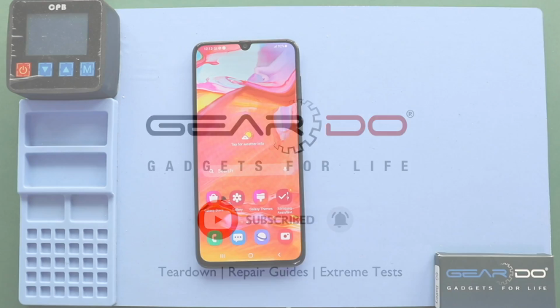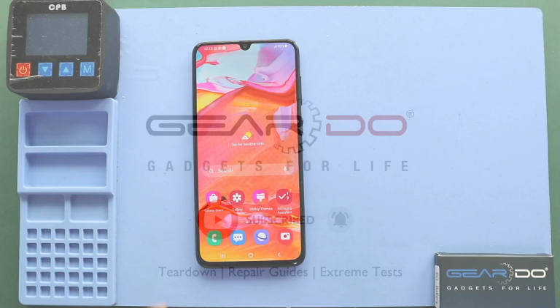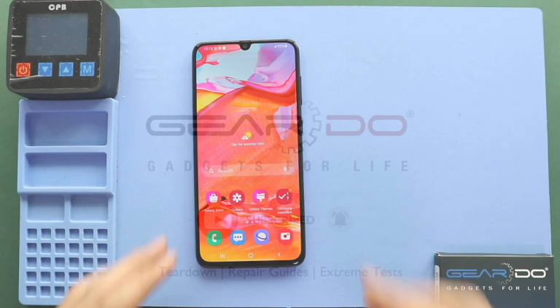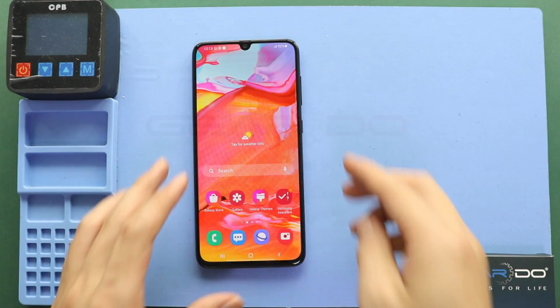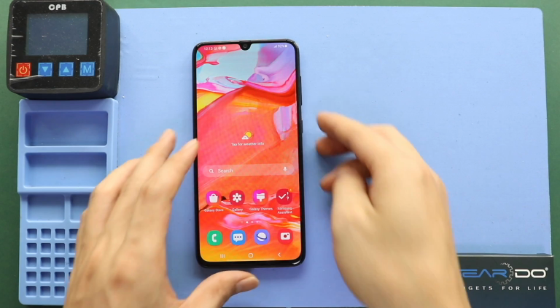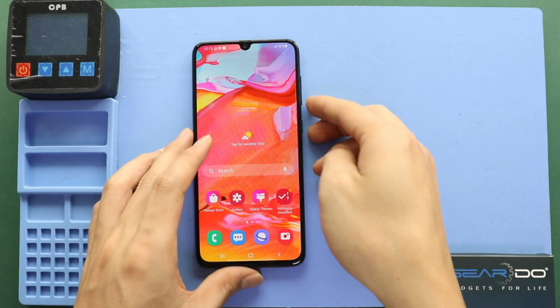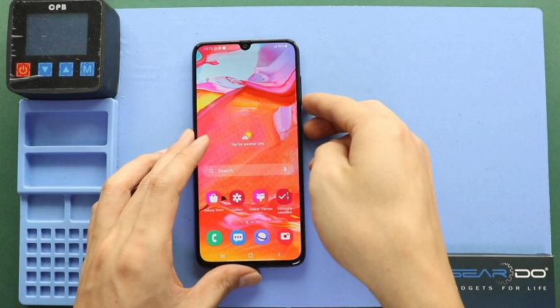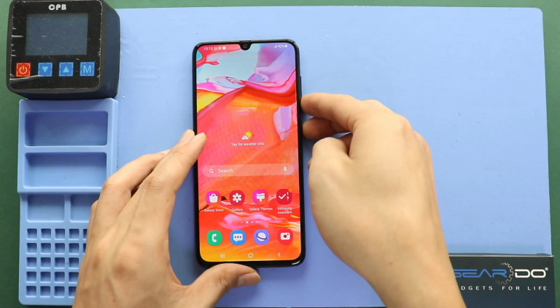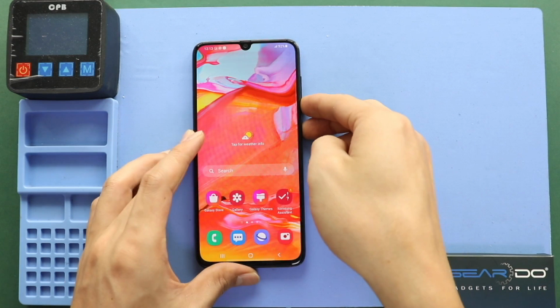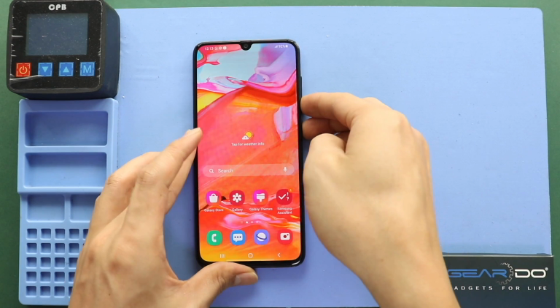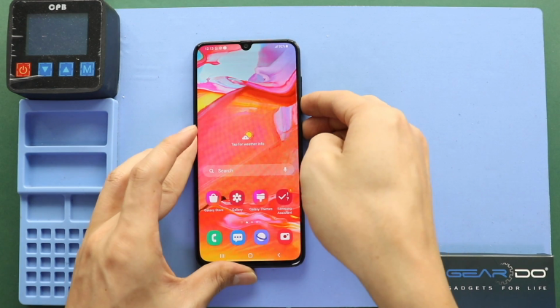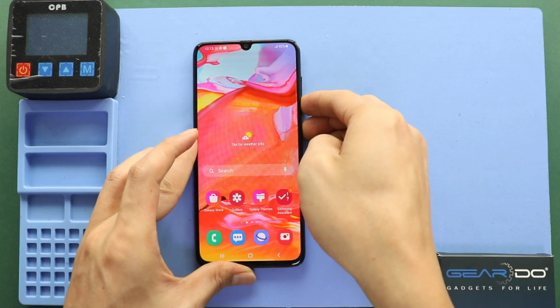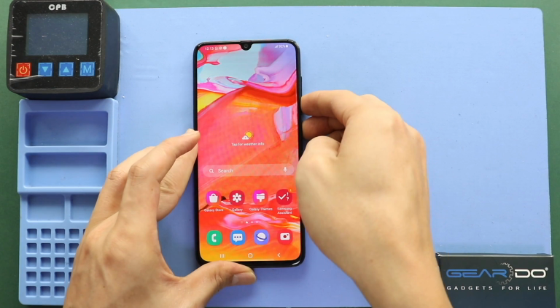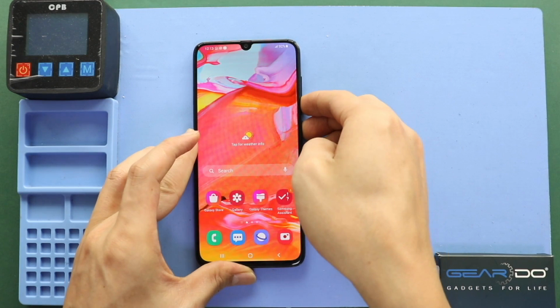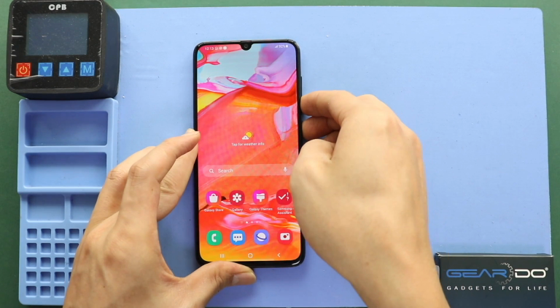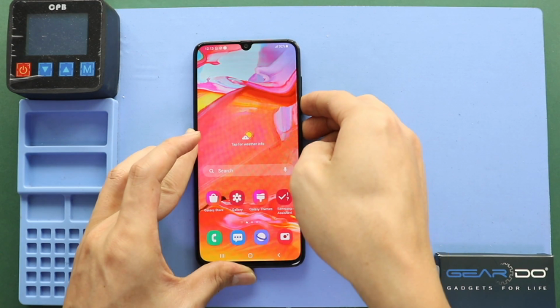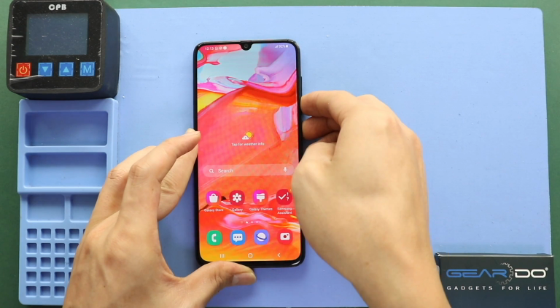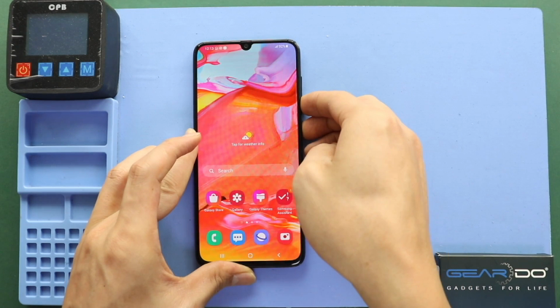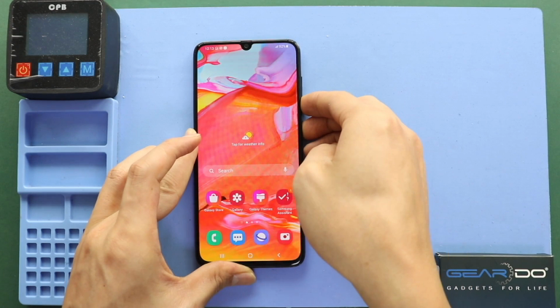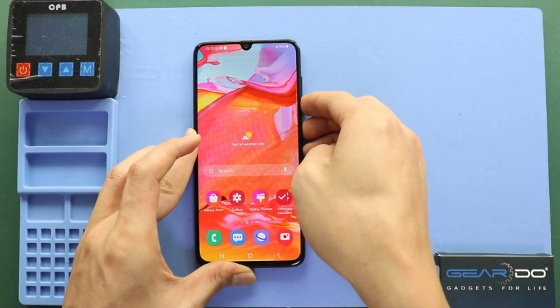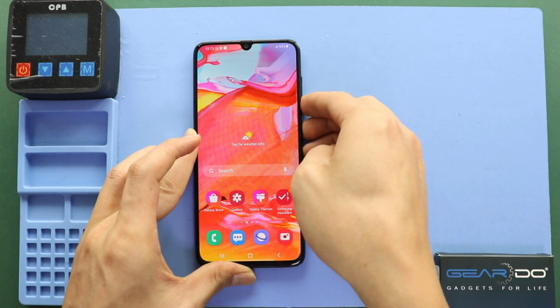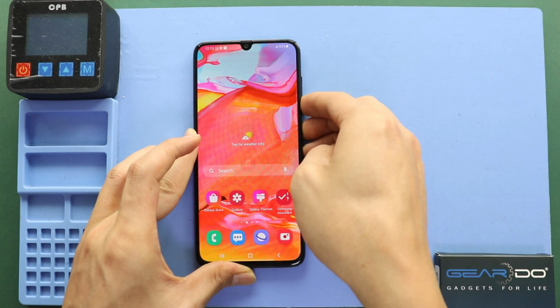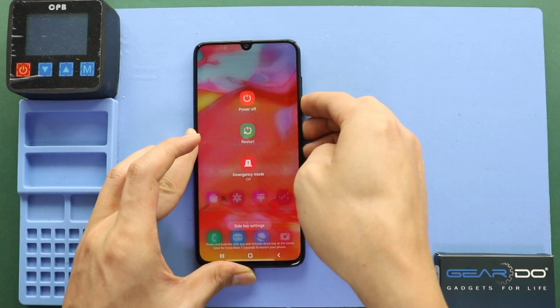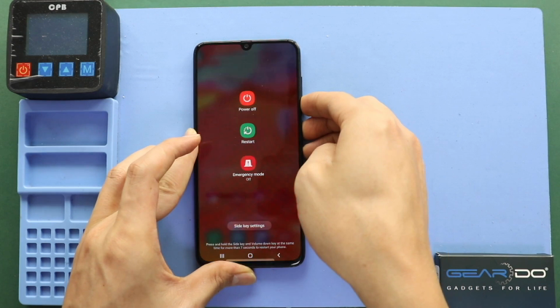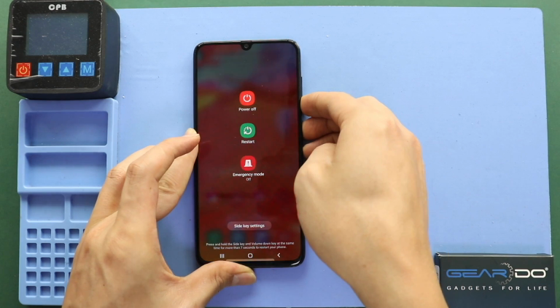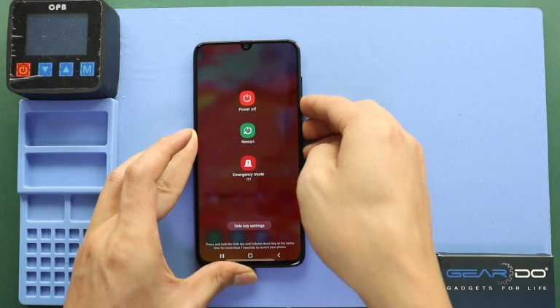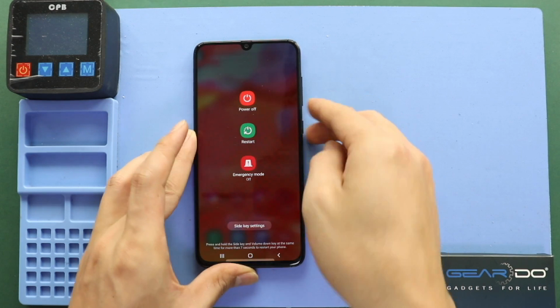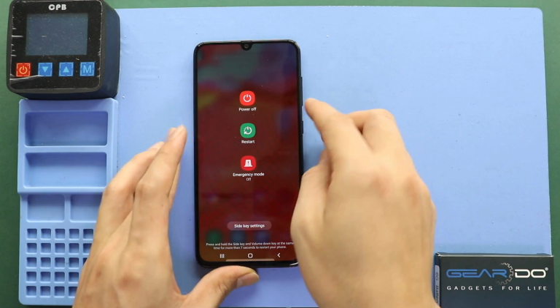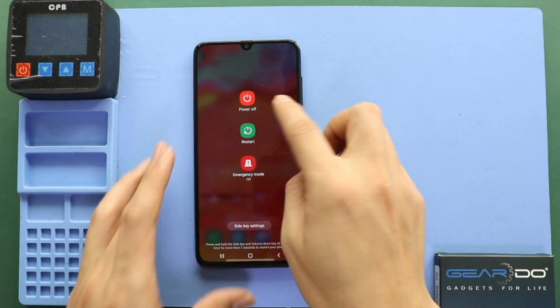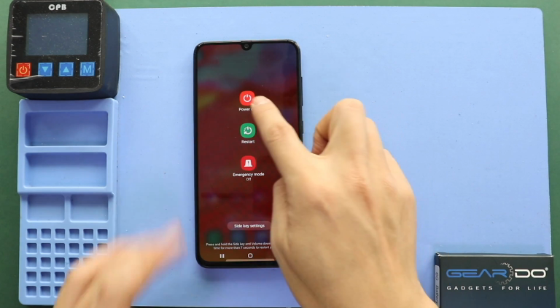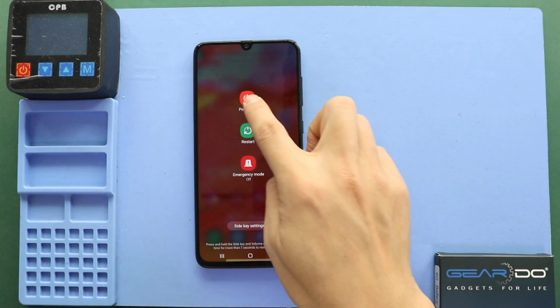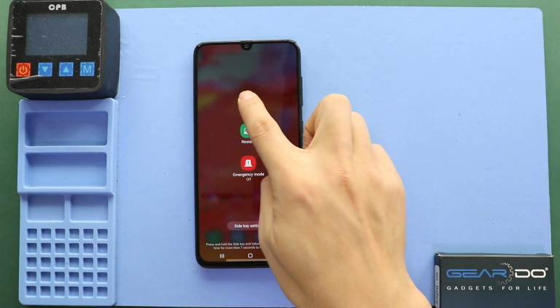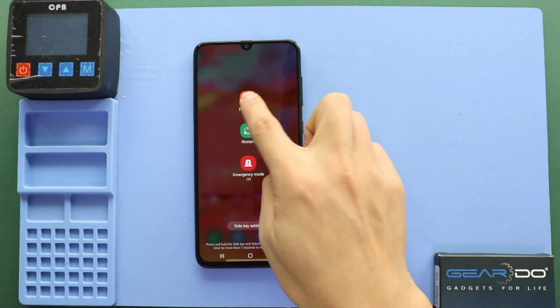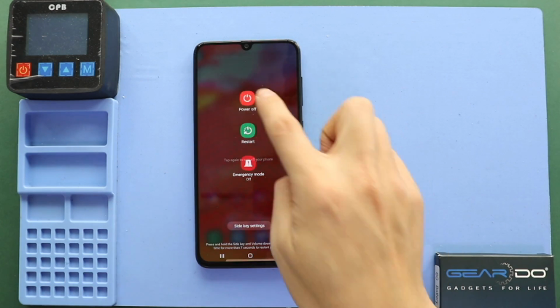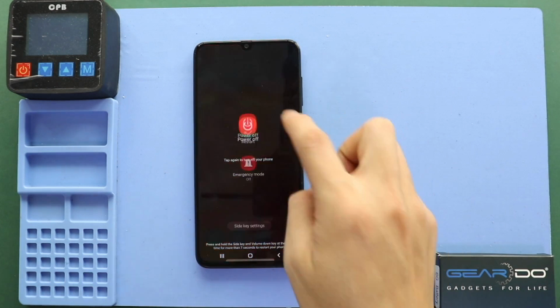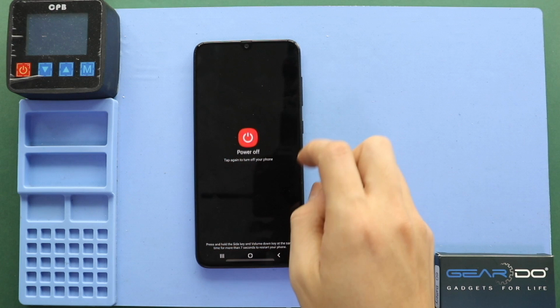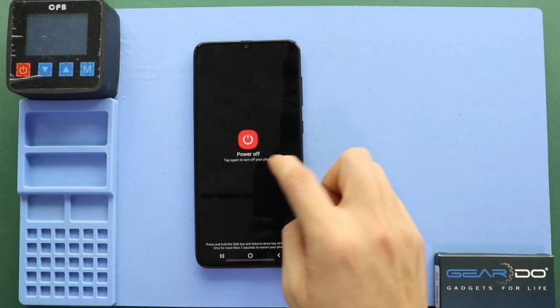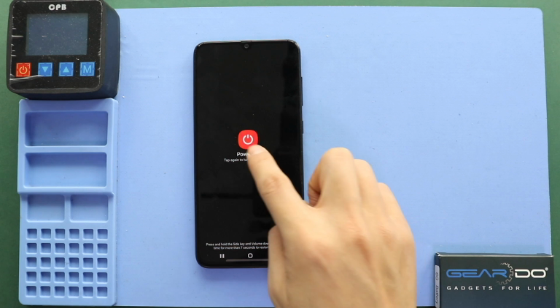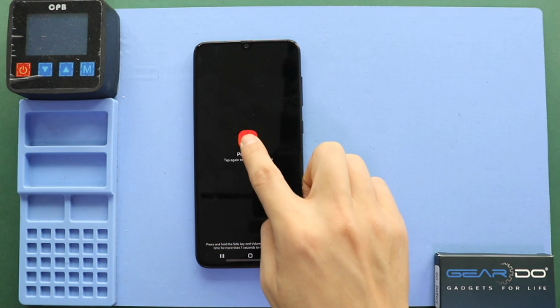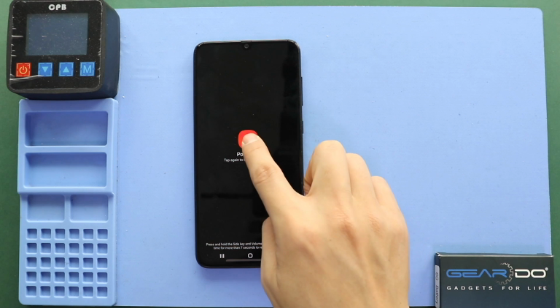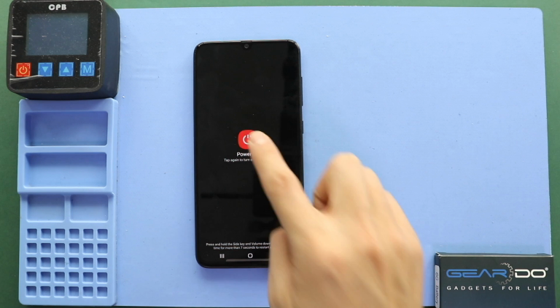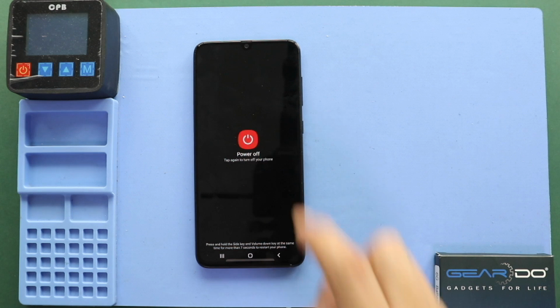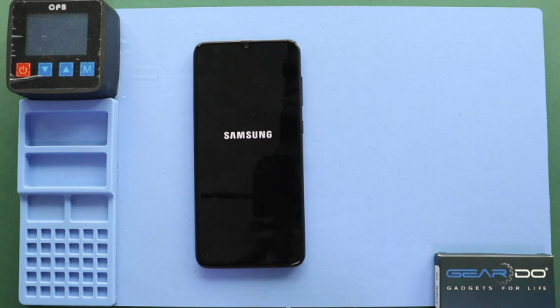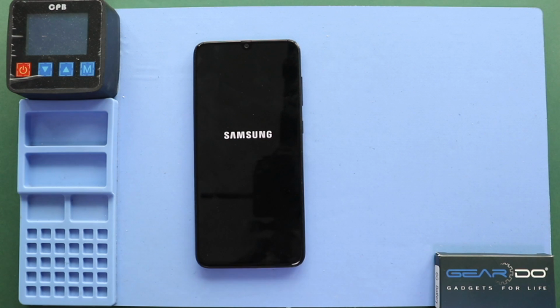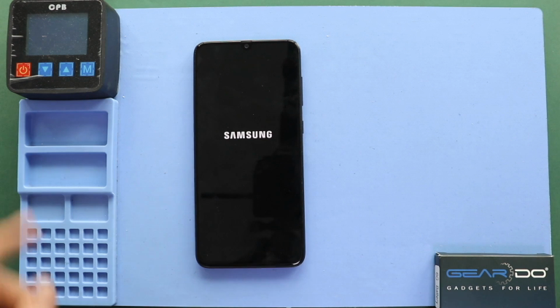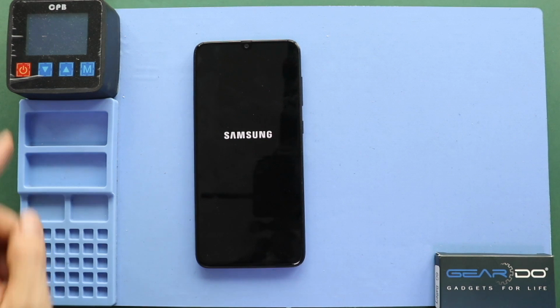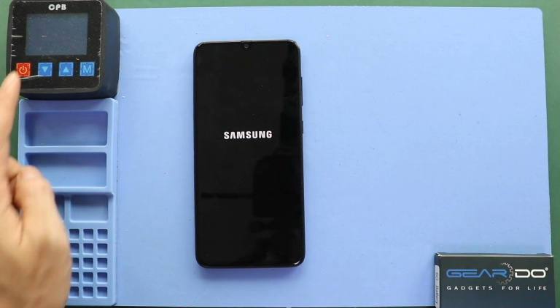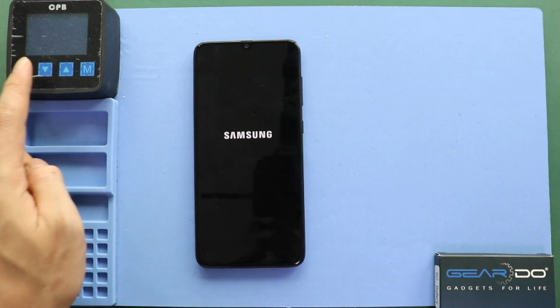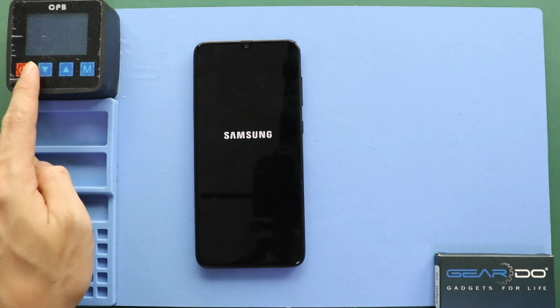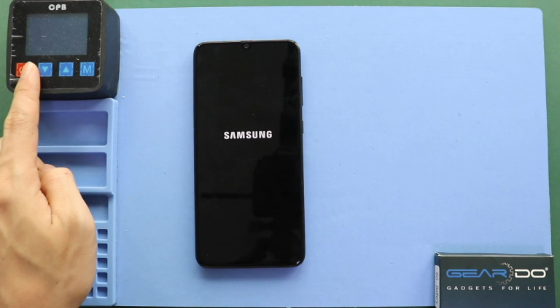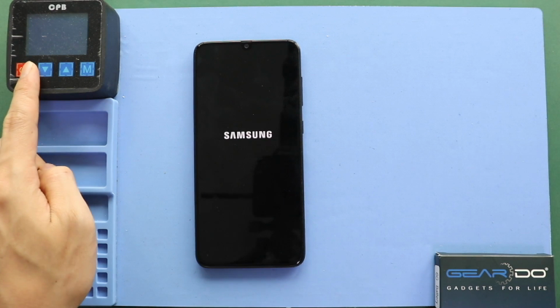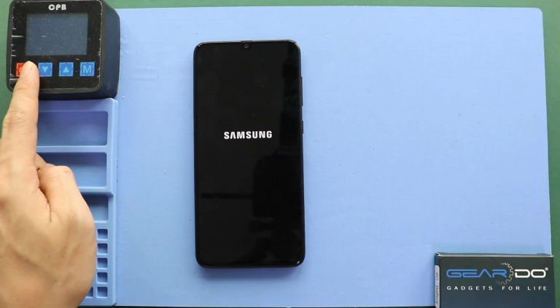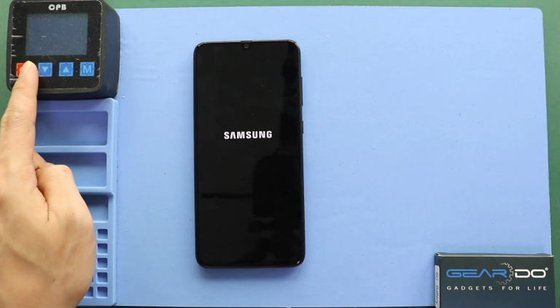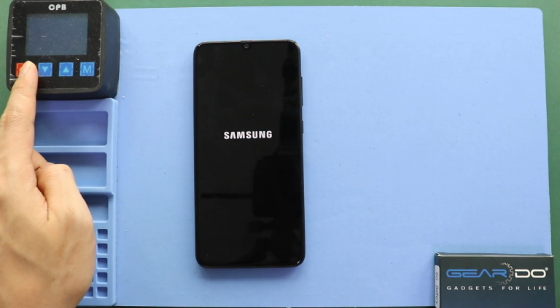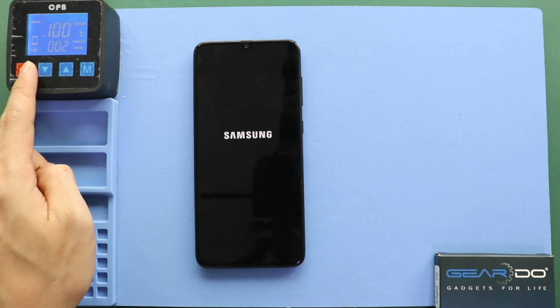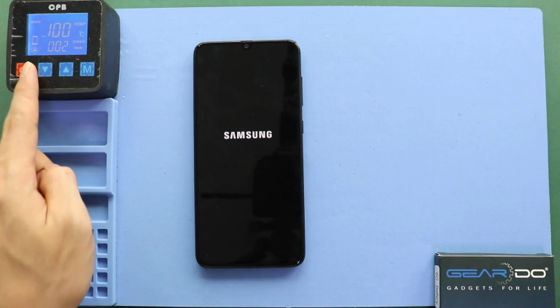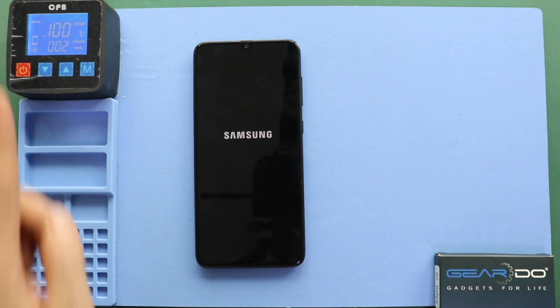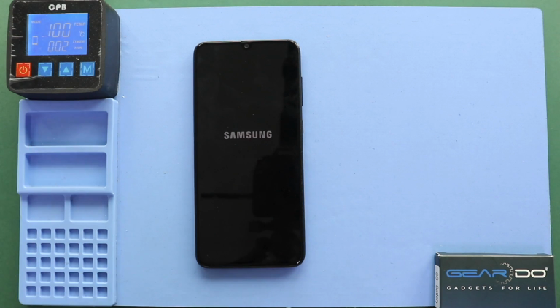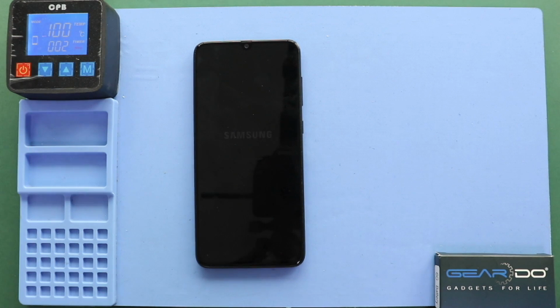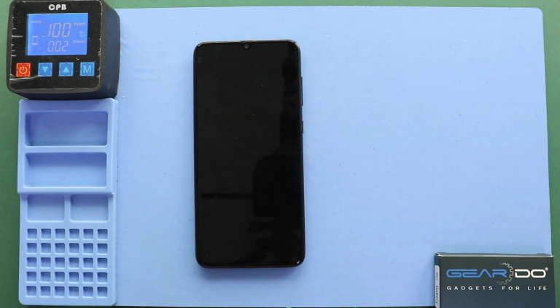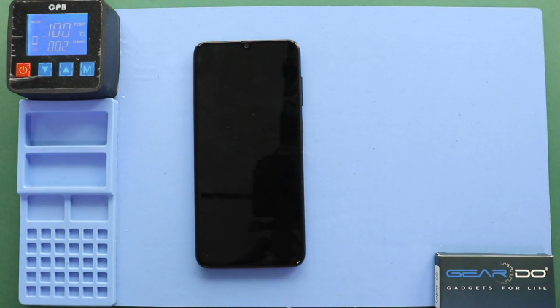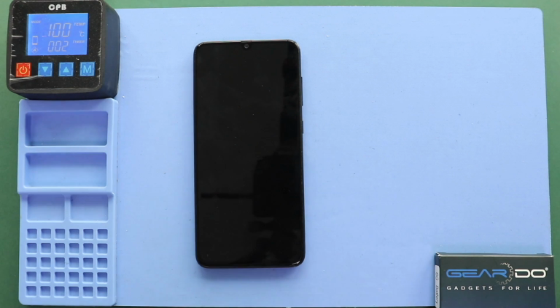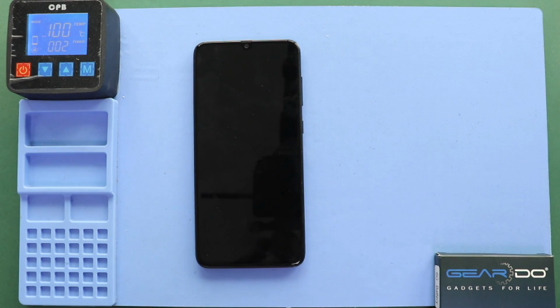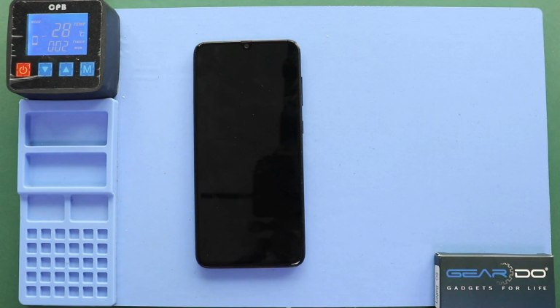Hi everyone, welcome back to Gedo. Today we will show you how to replace the charging port board on the Samsung Galaxy A70 mobile phone.